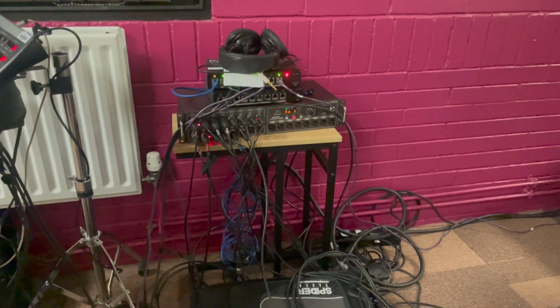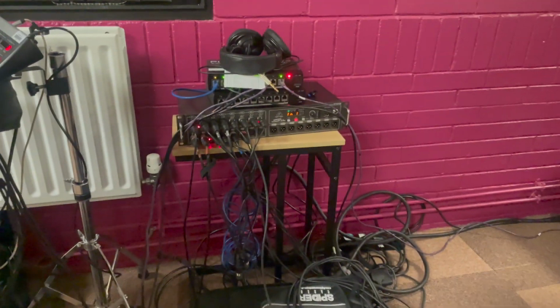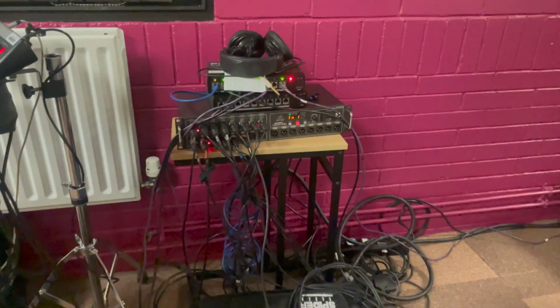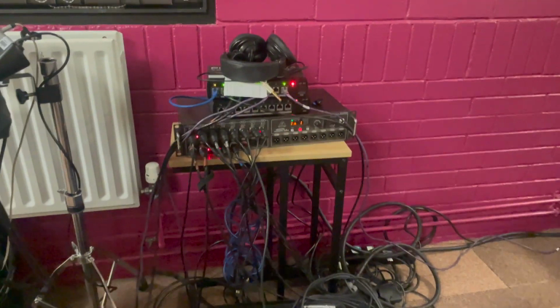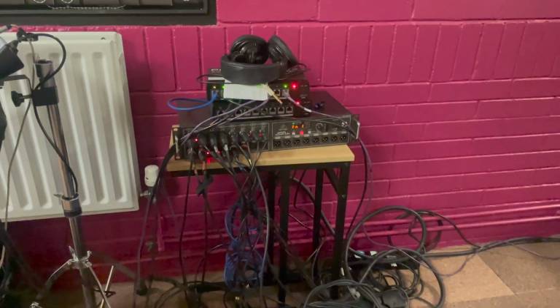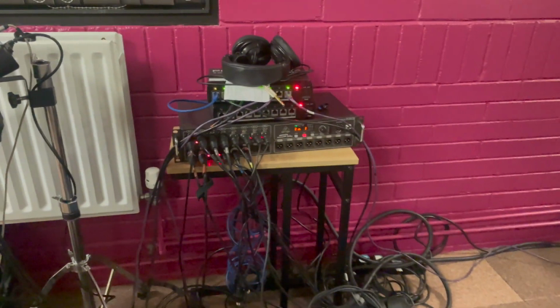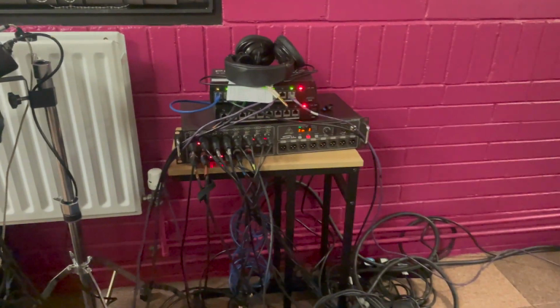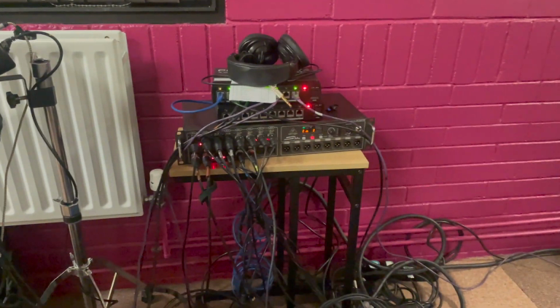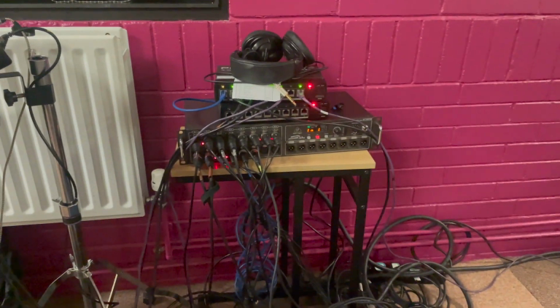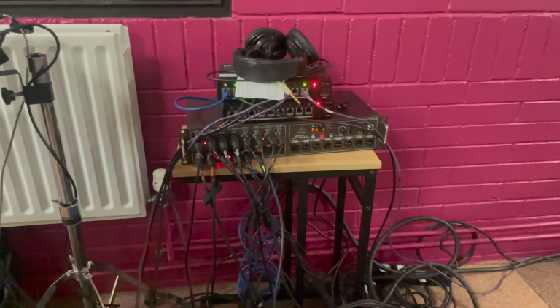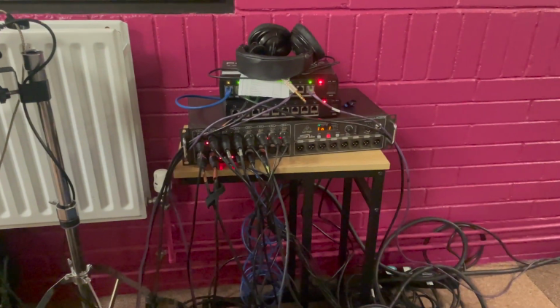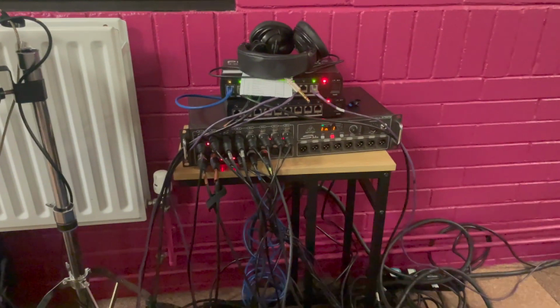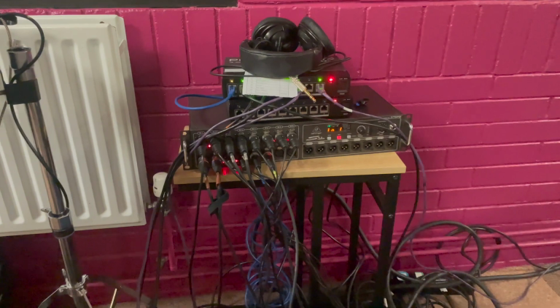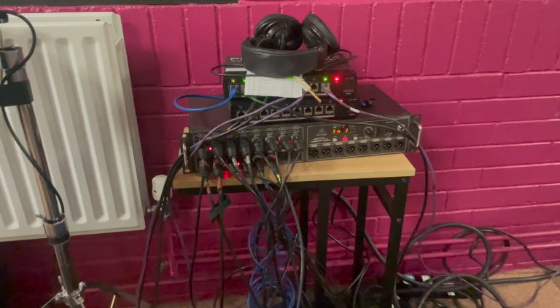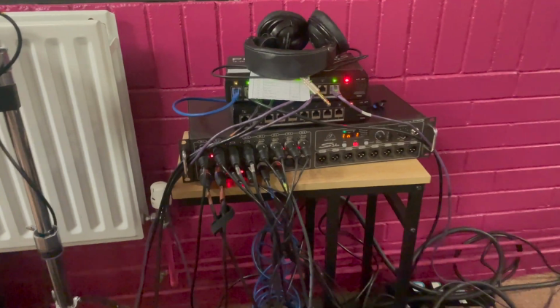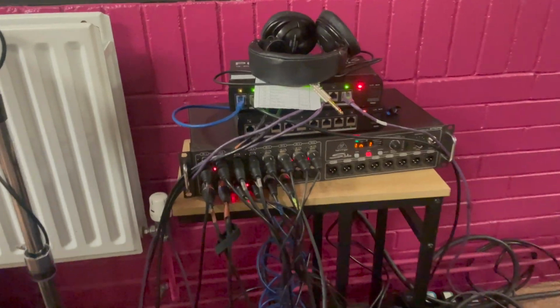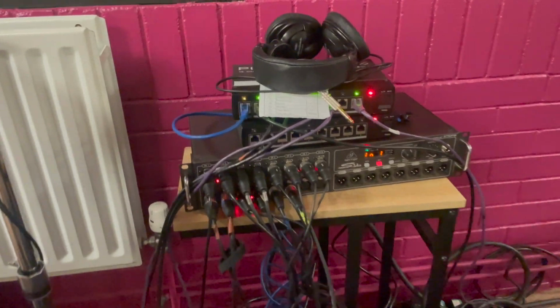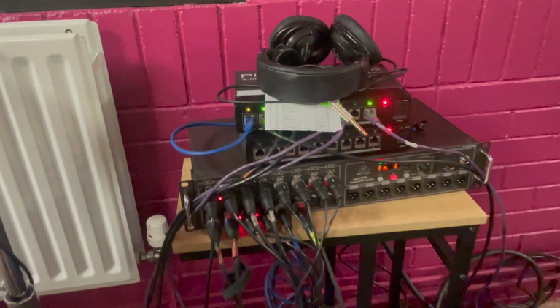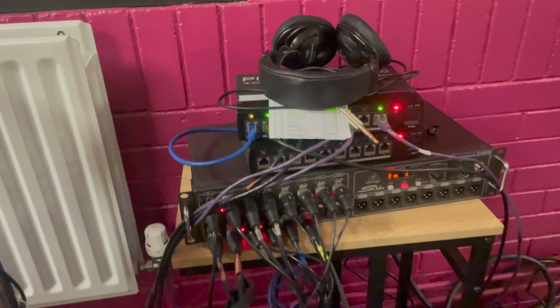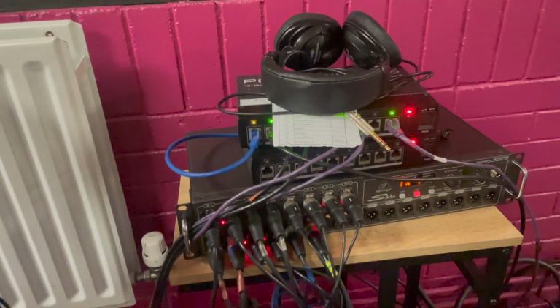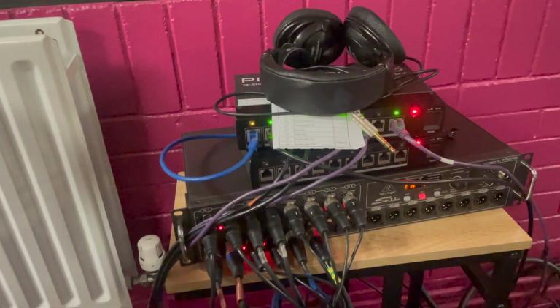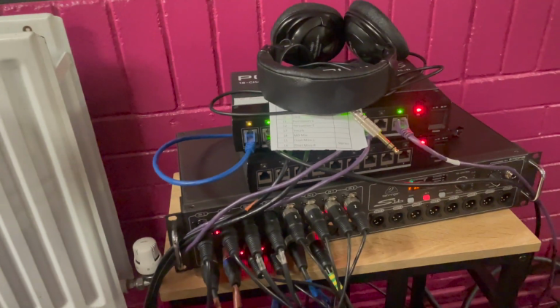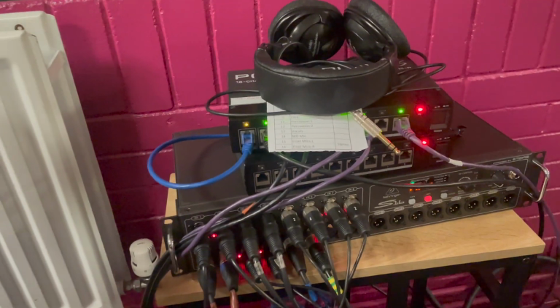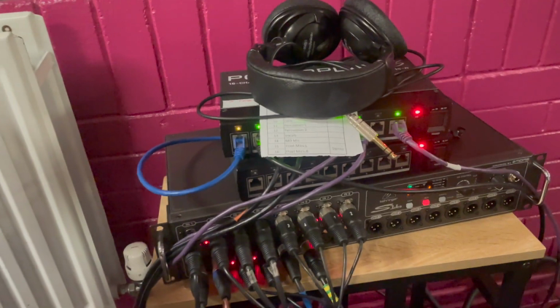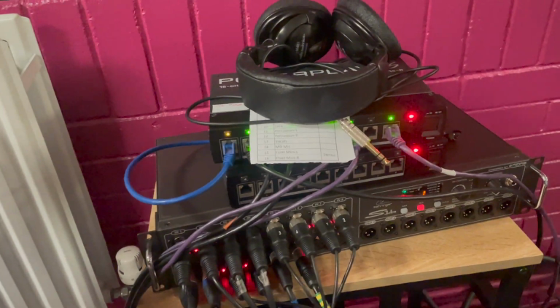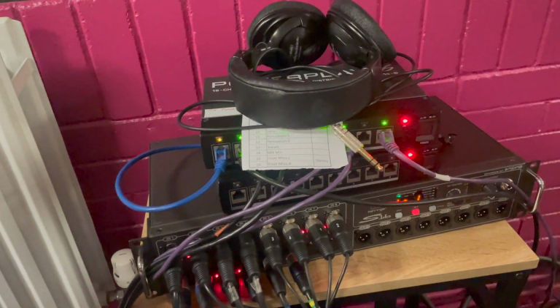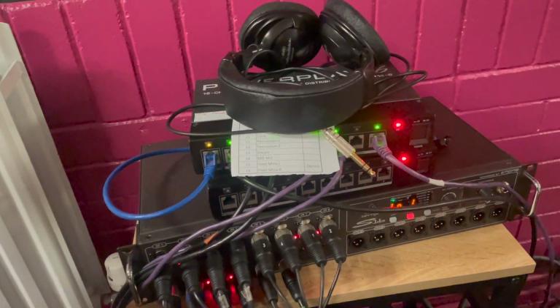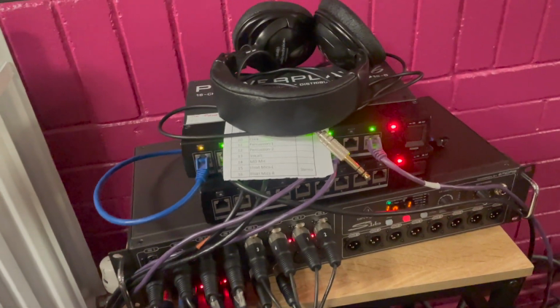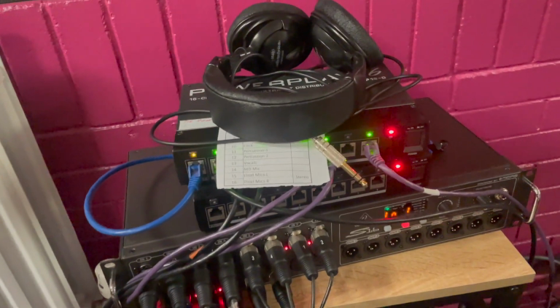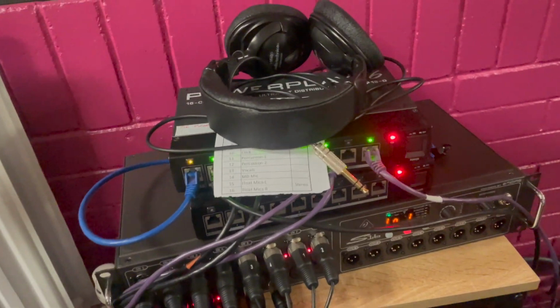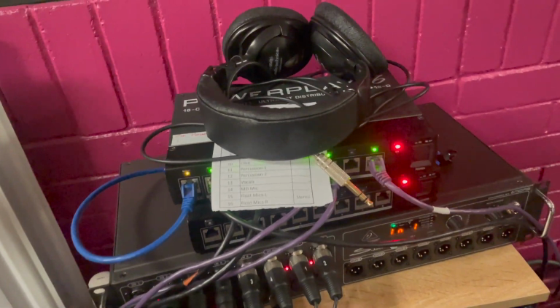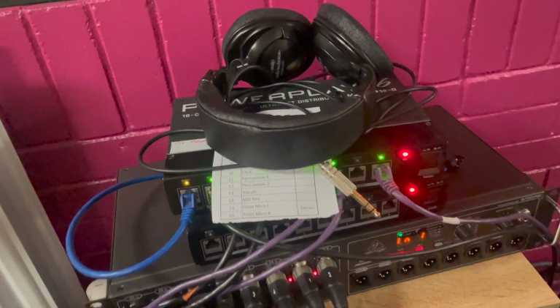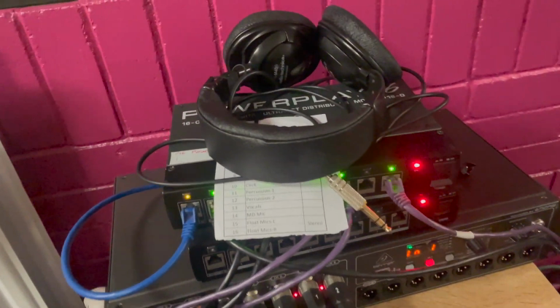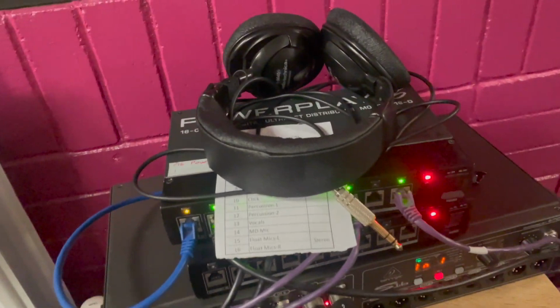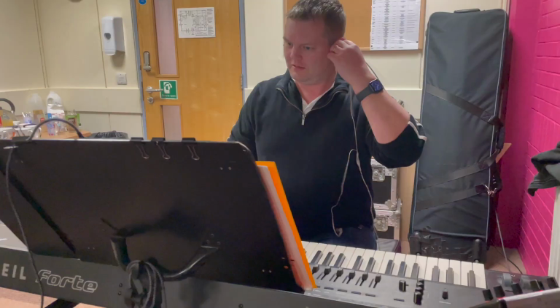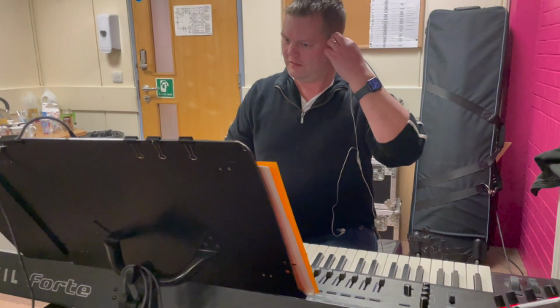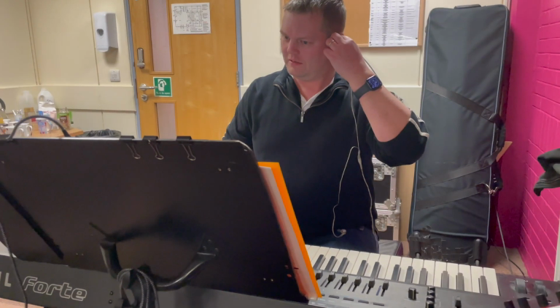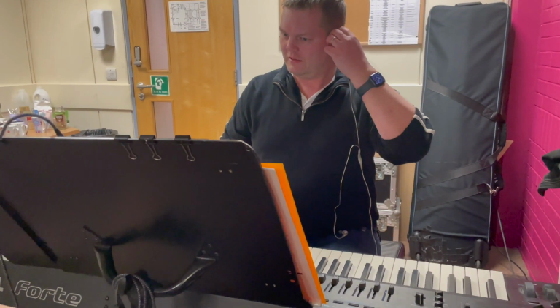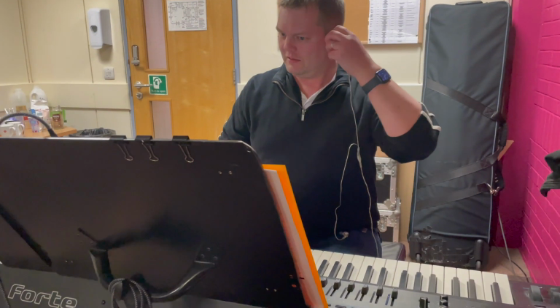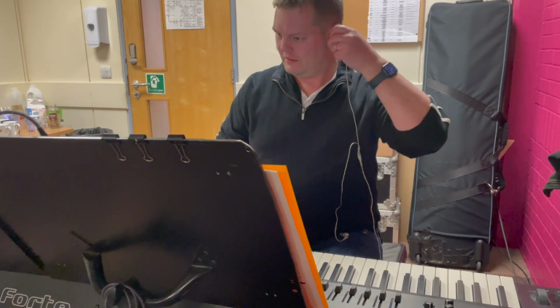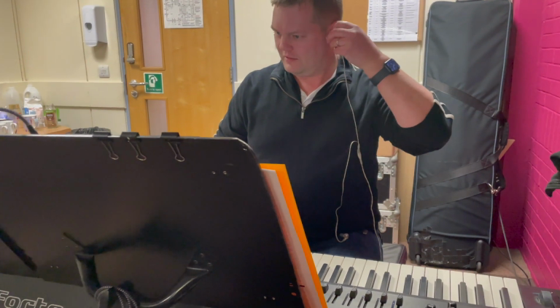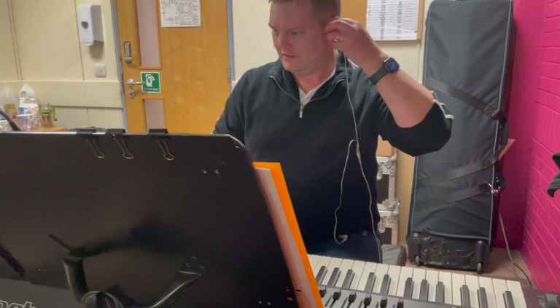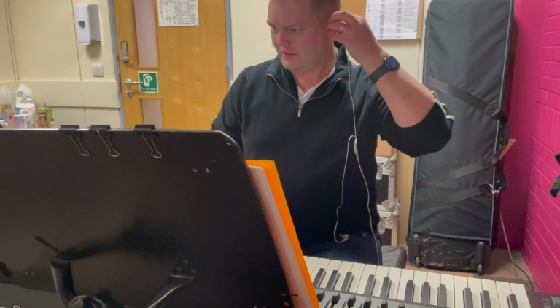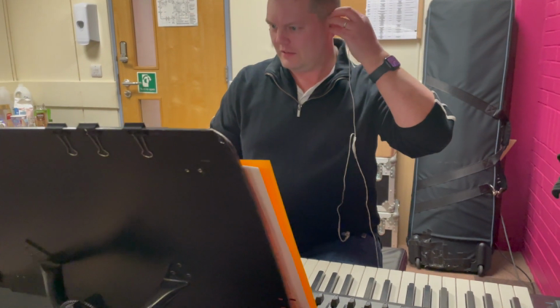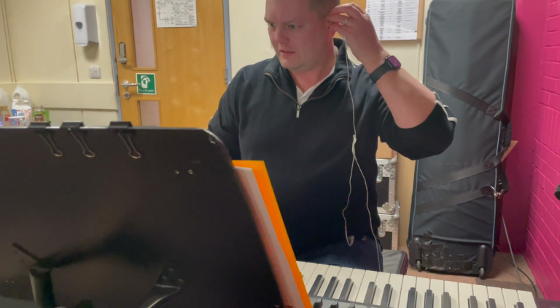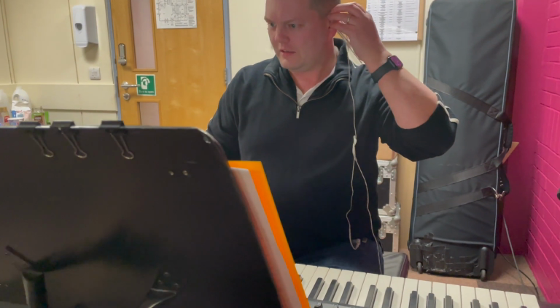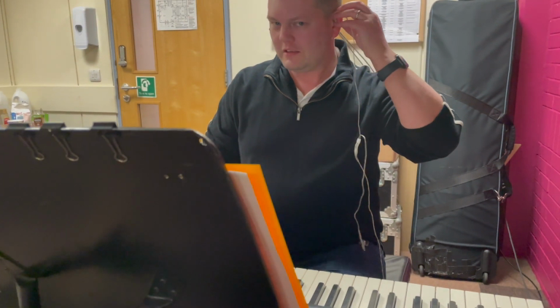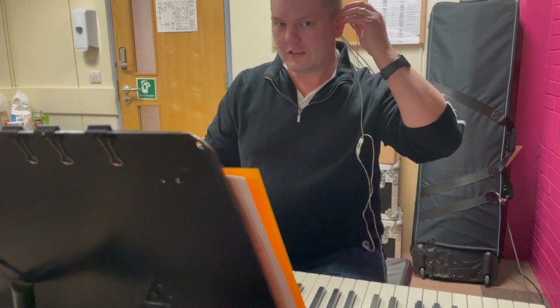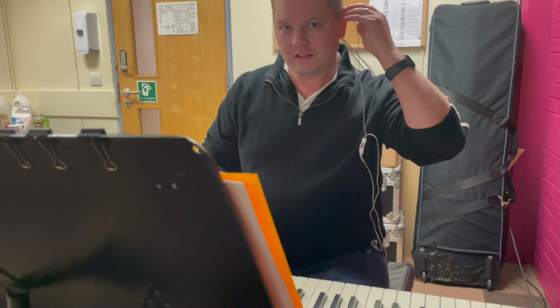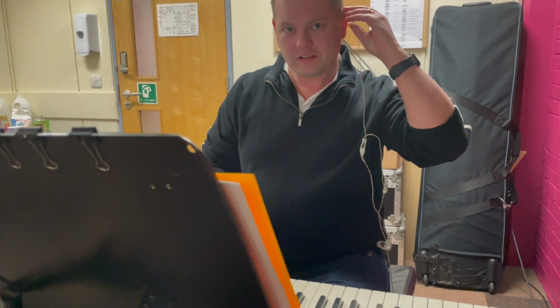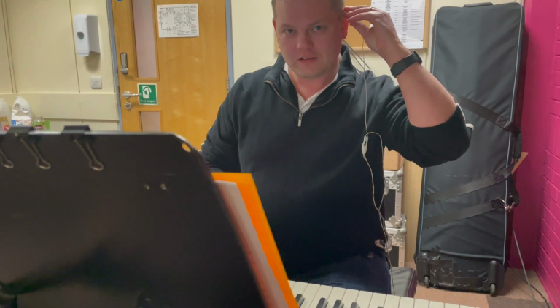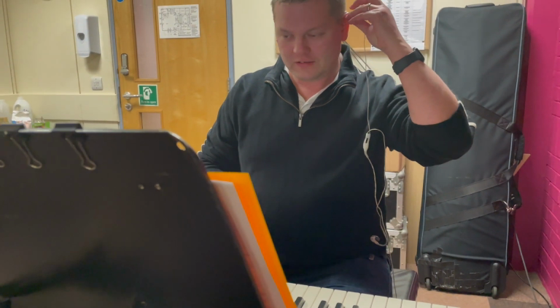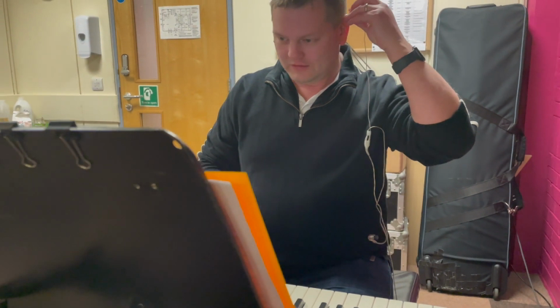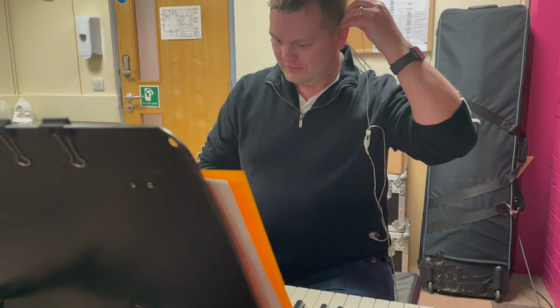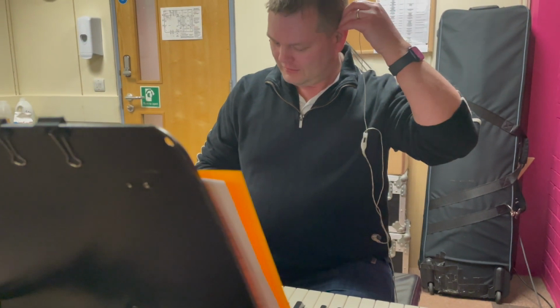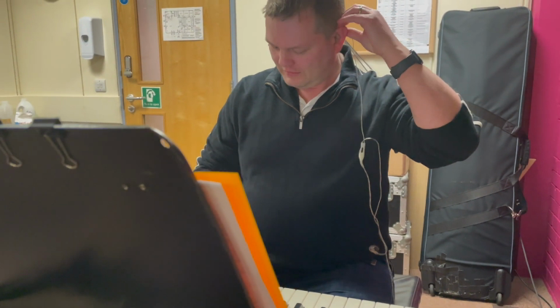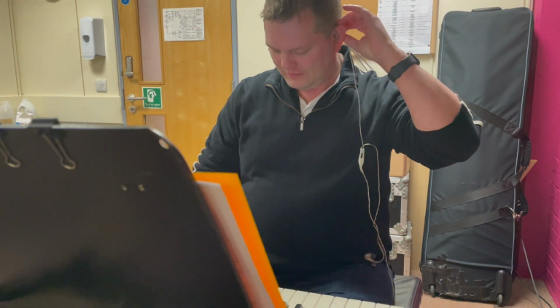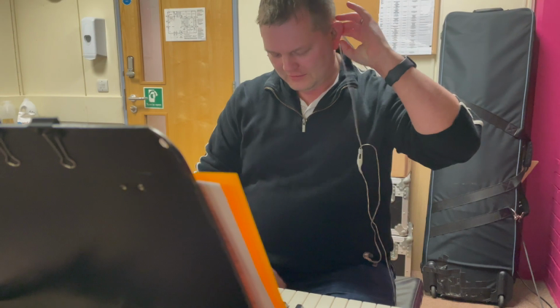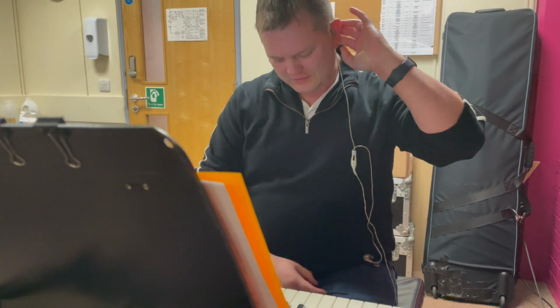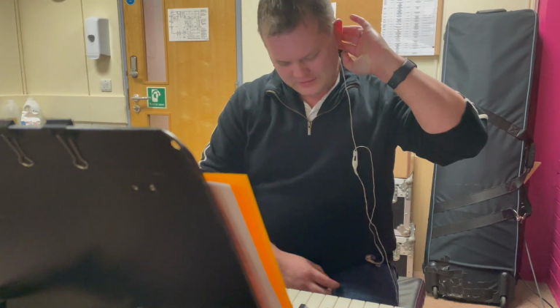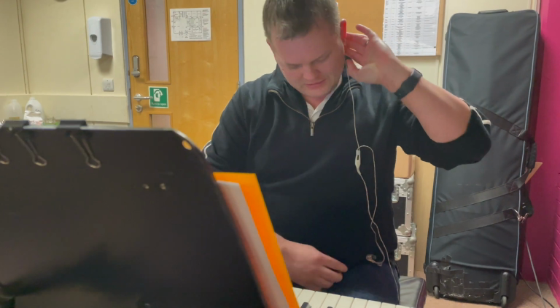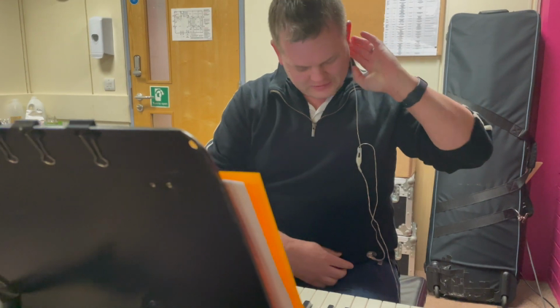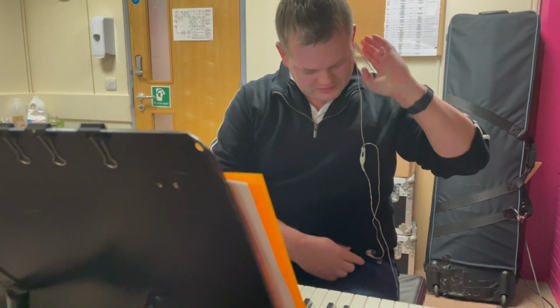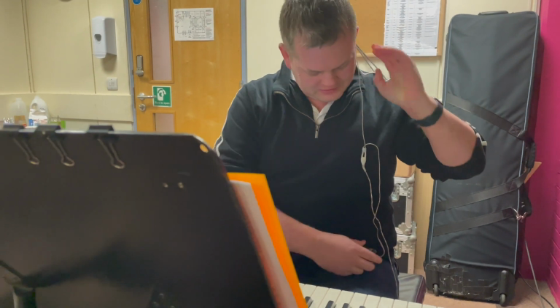The microphone you can see here can only be heard by the band in their mixers, and this is used by the MD to communicate with the band as the show is running.